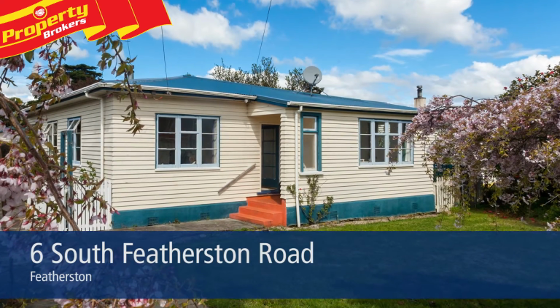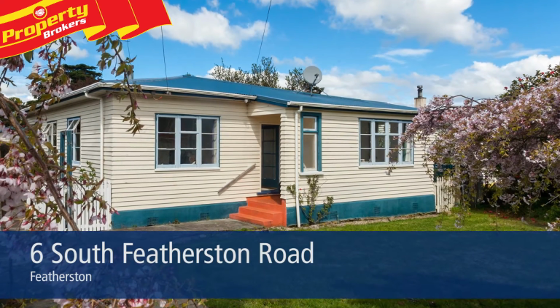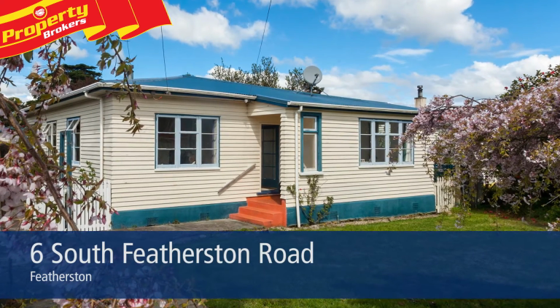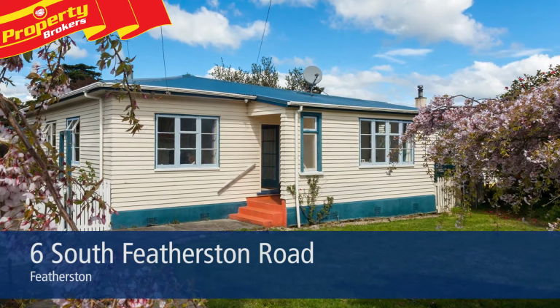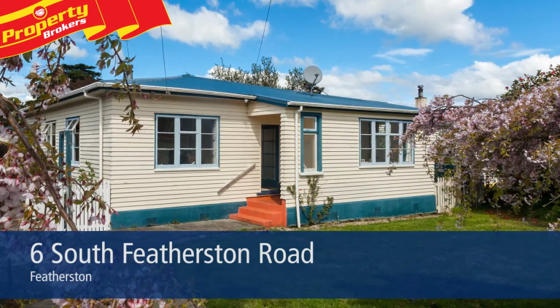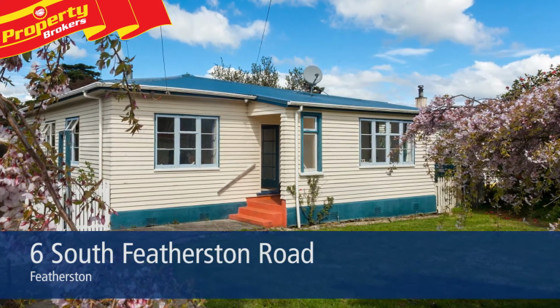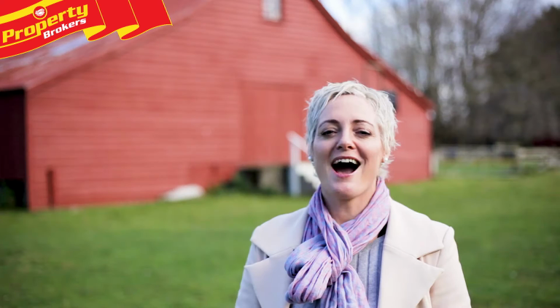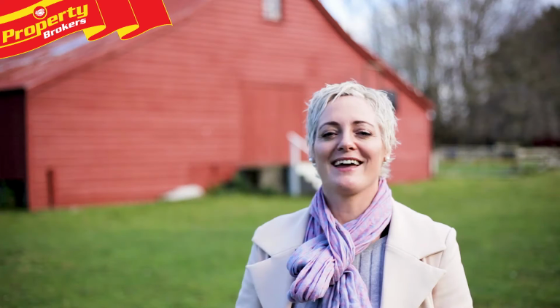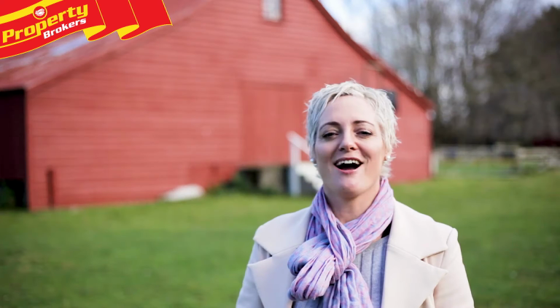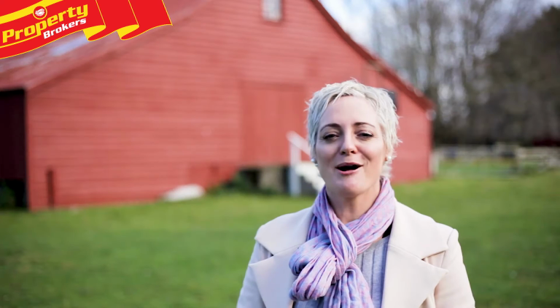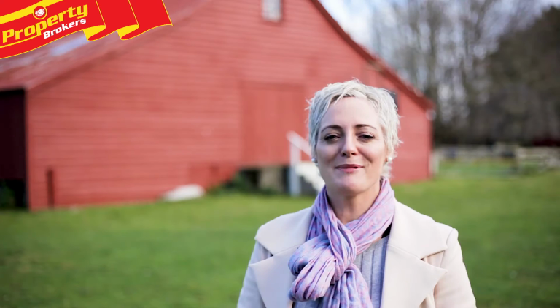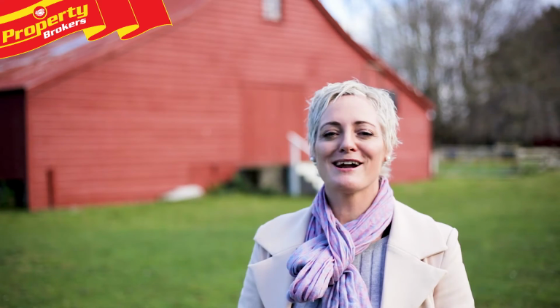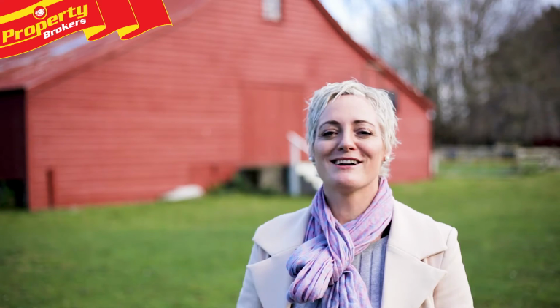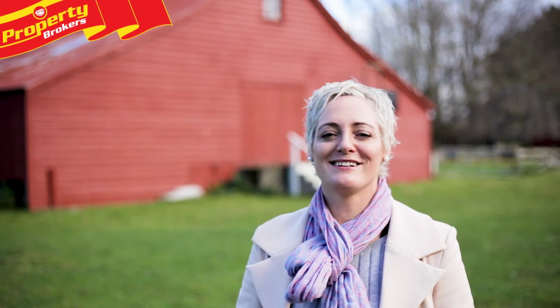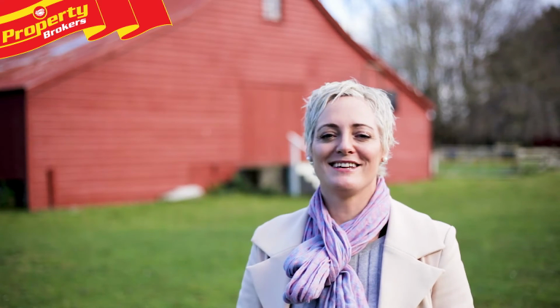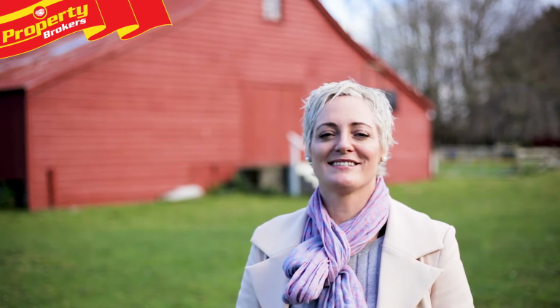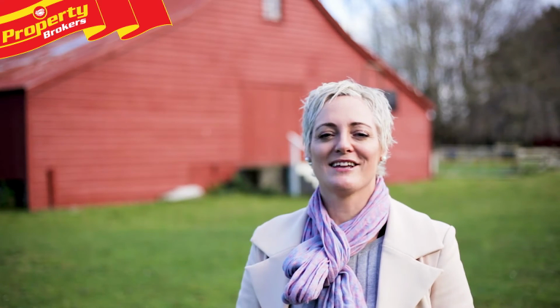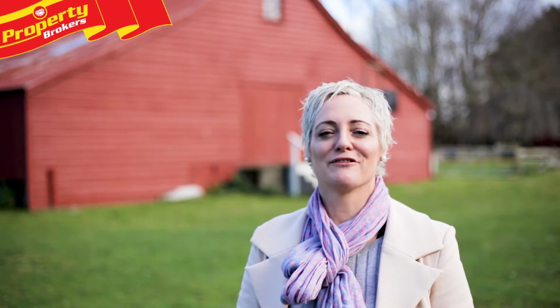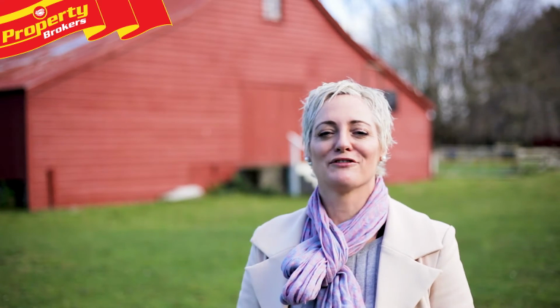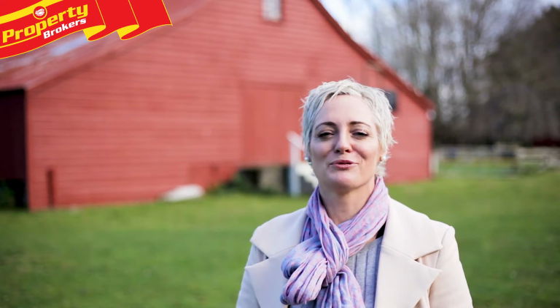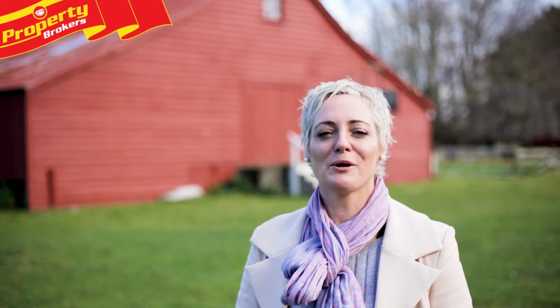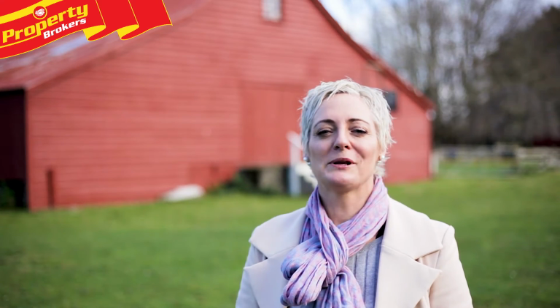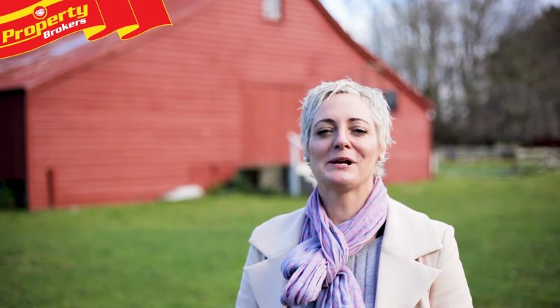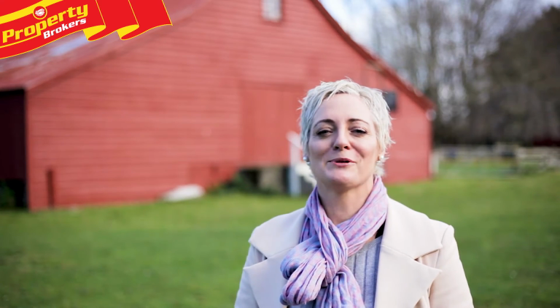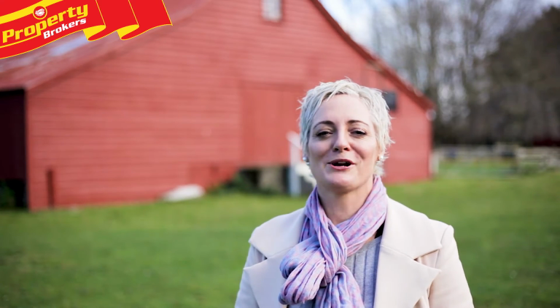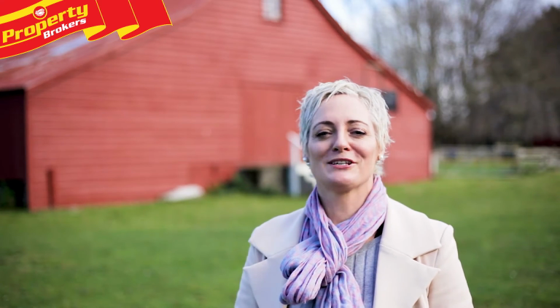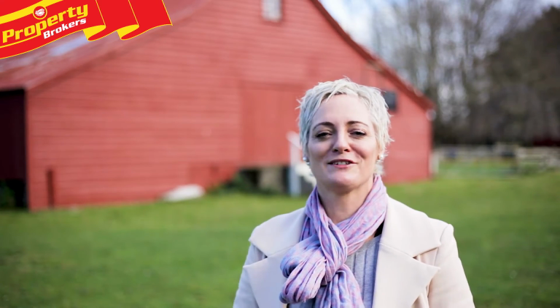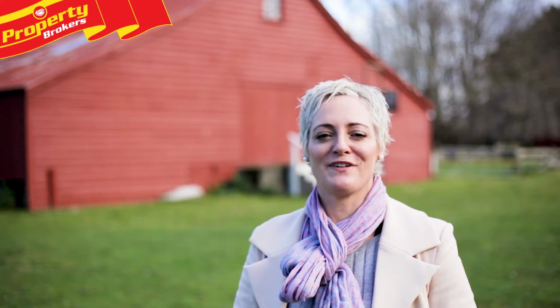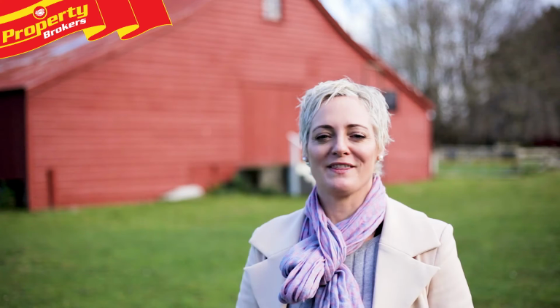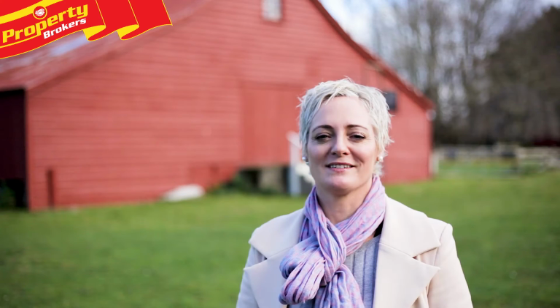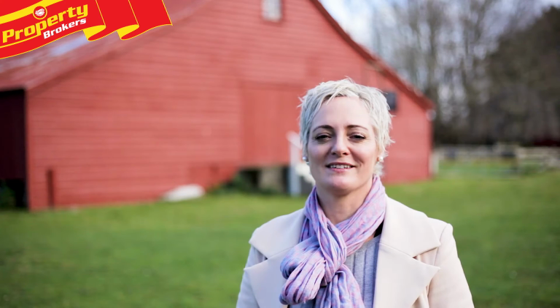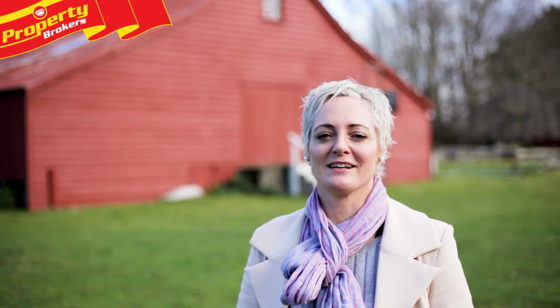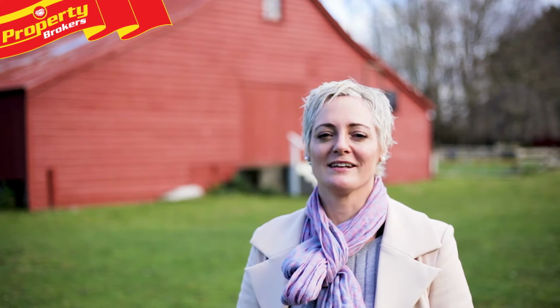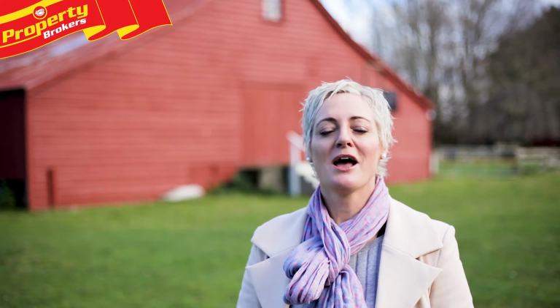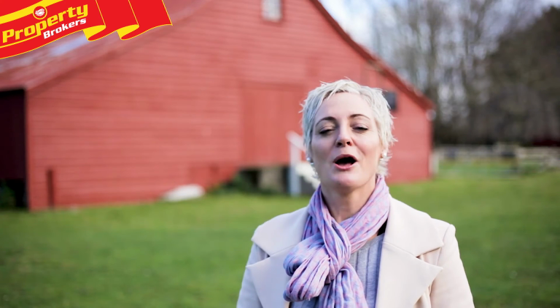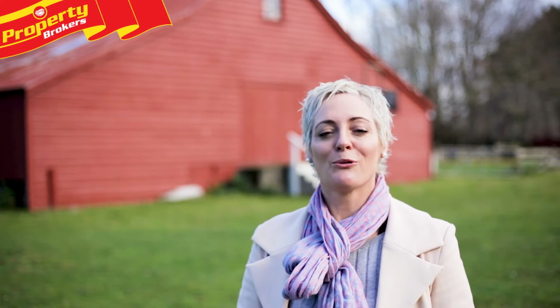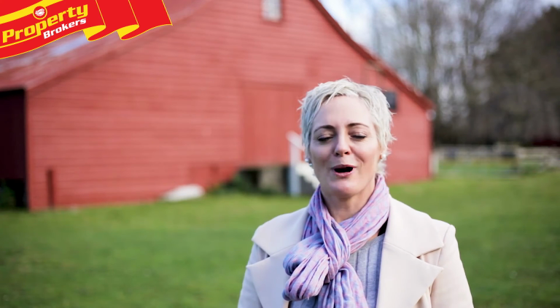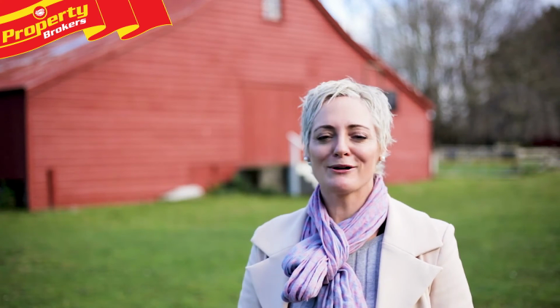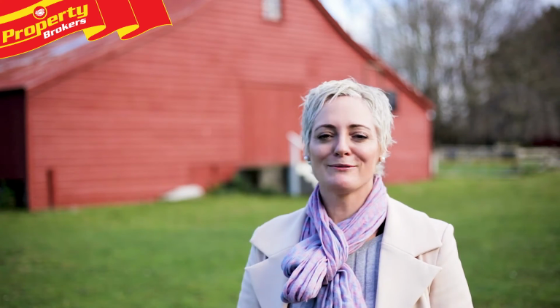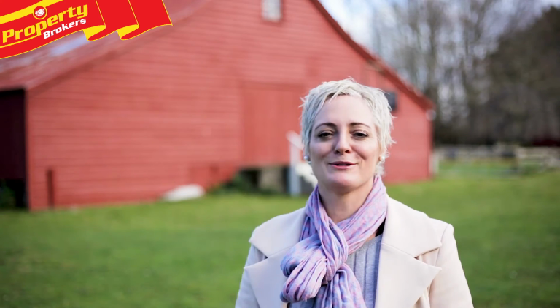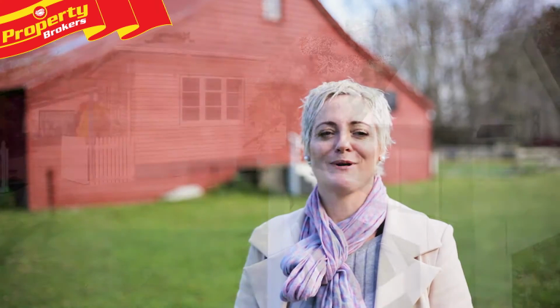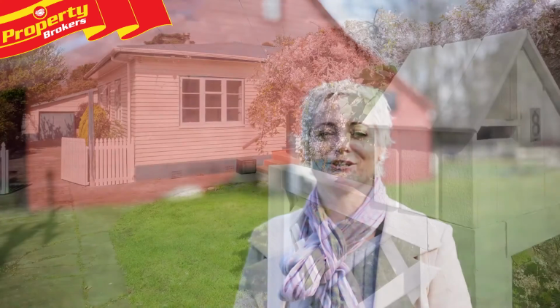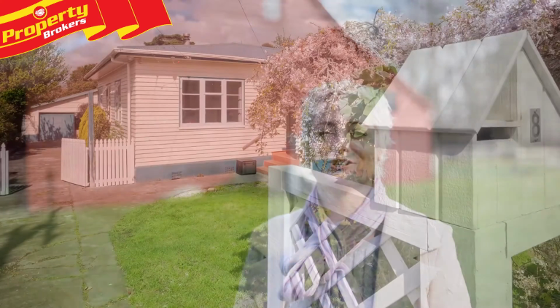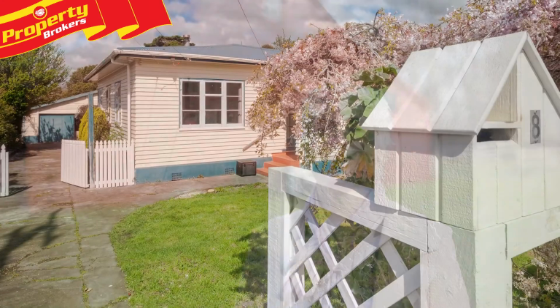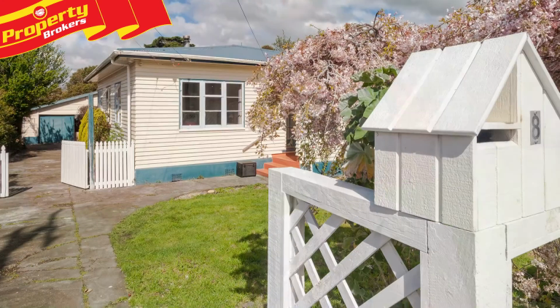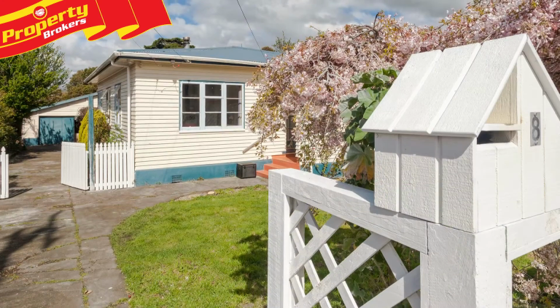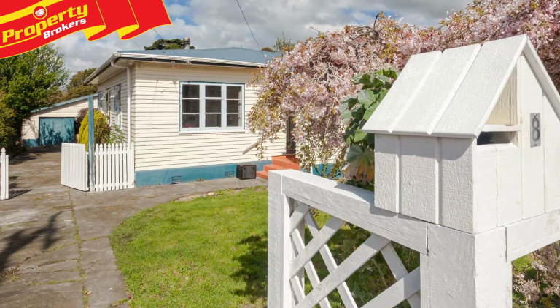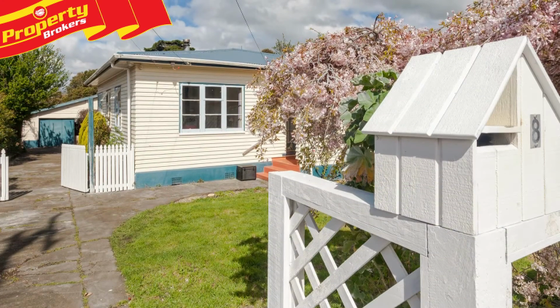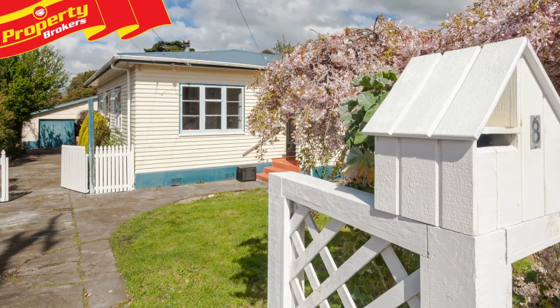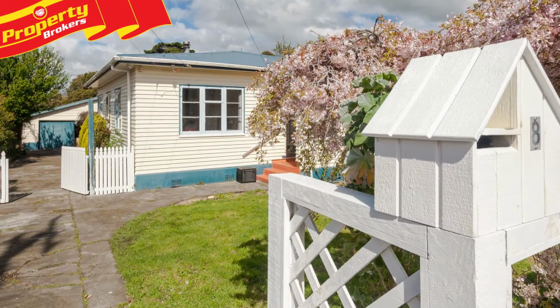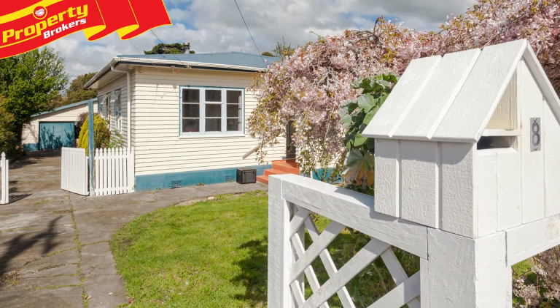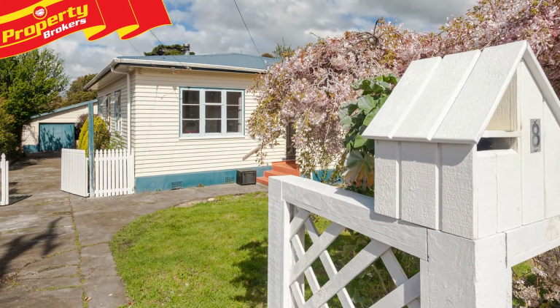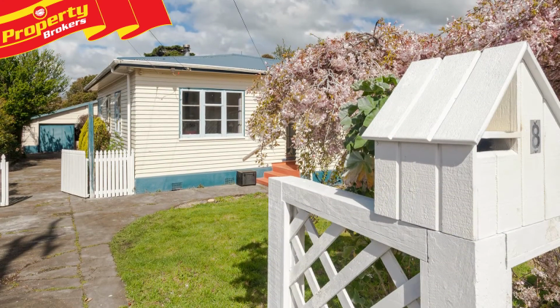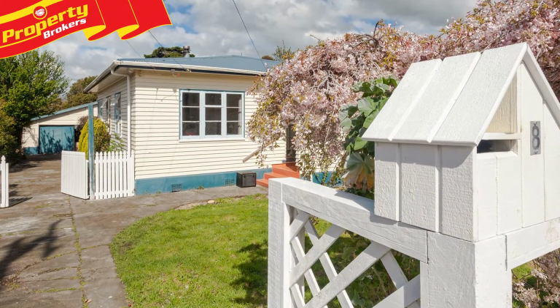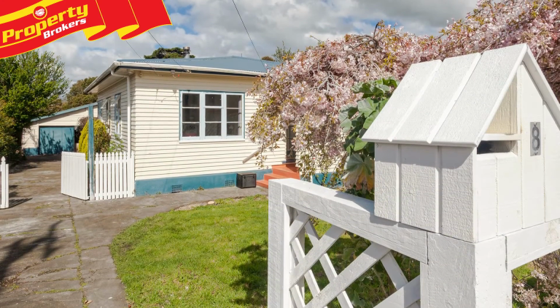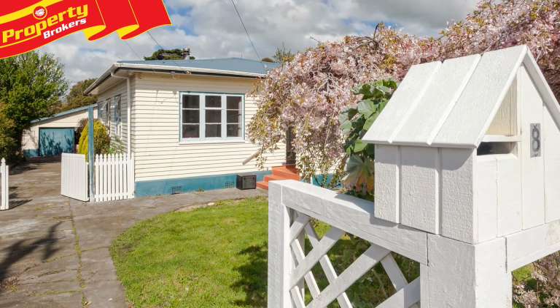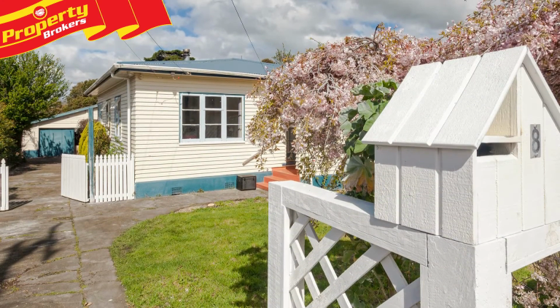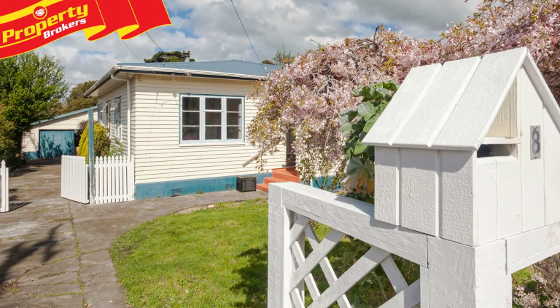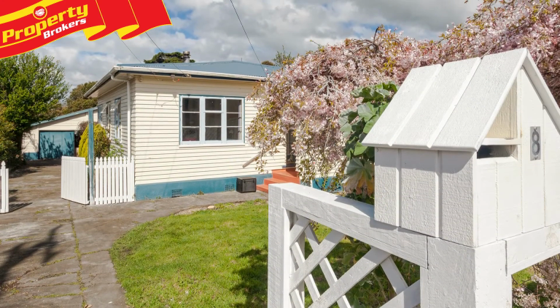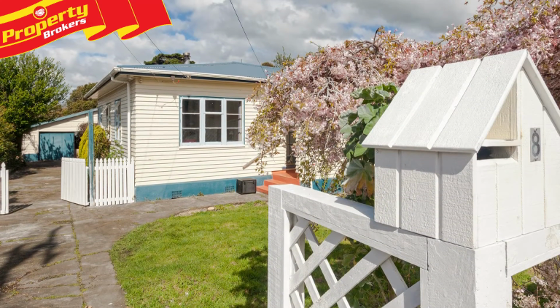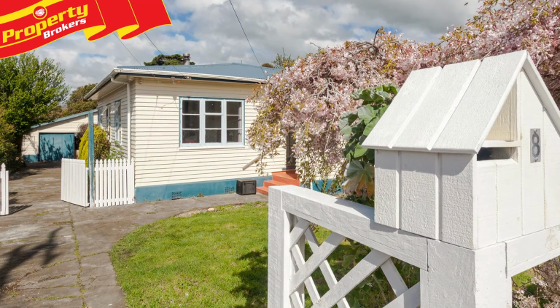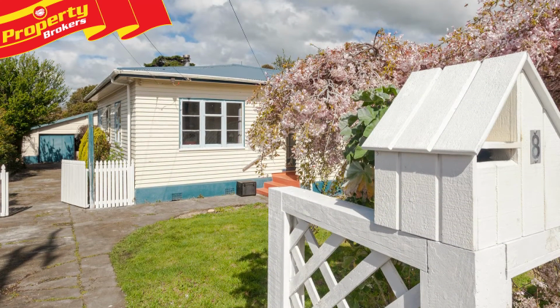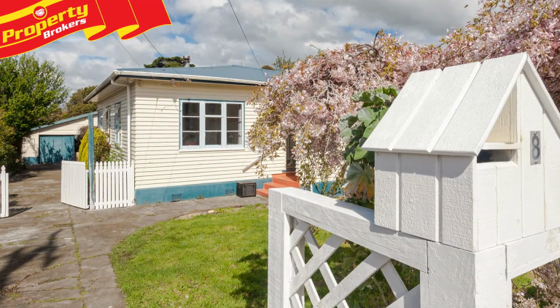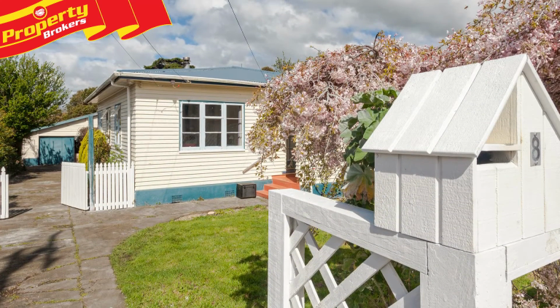Hi, I'm Erin Nesdahl from Property Brokers Featherston. Welcome to my new listing. Cute, cute, cute.